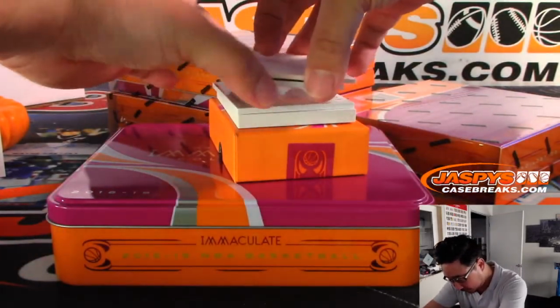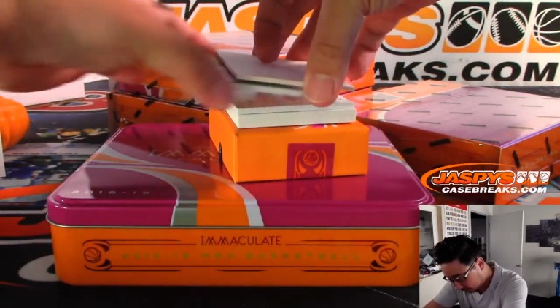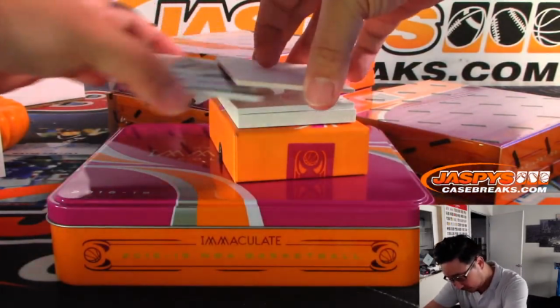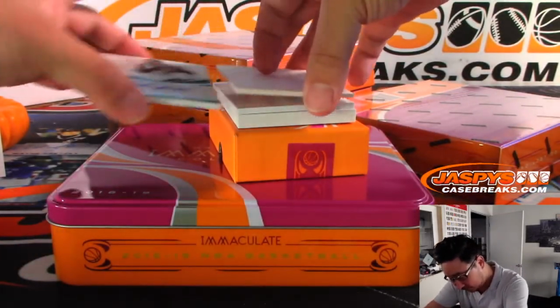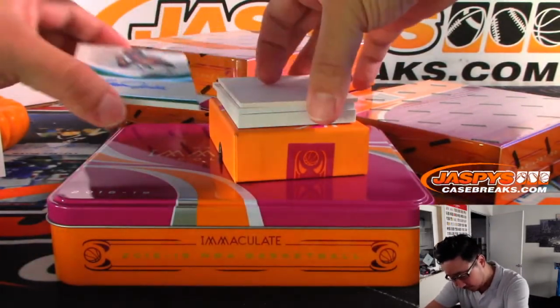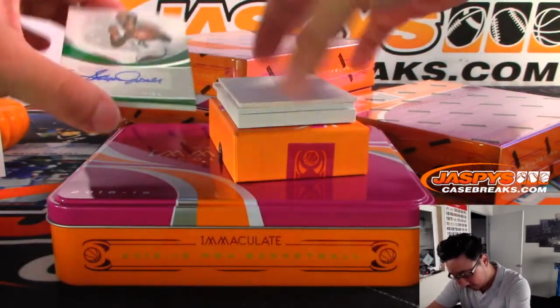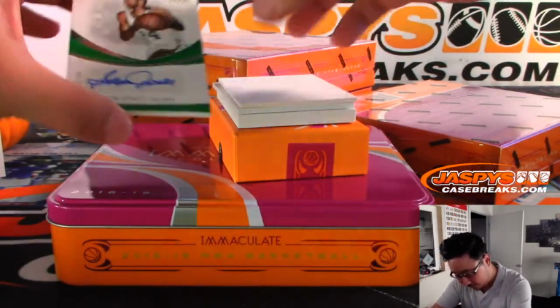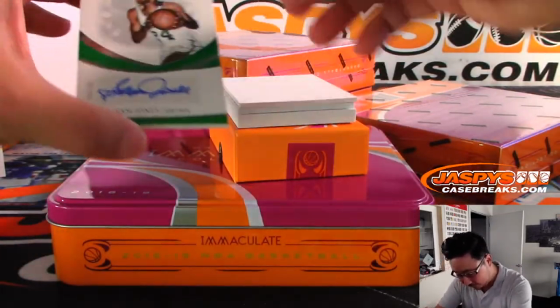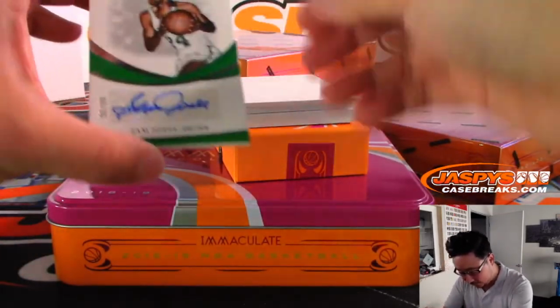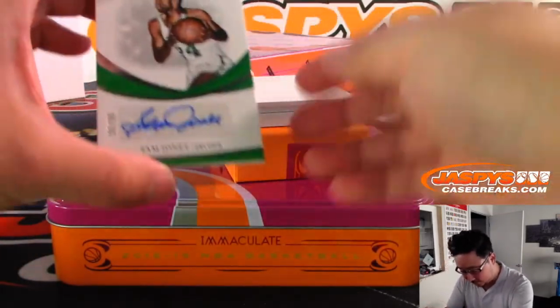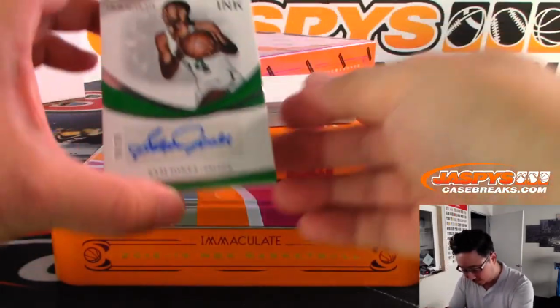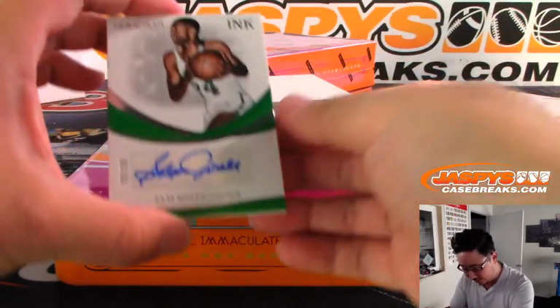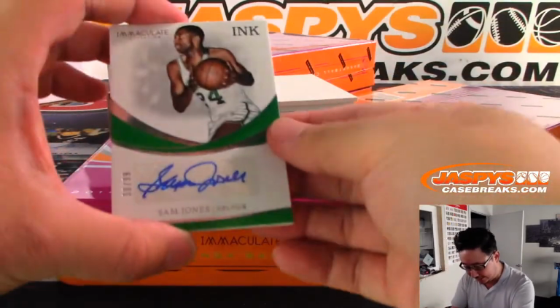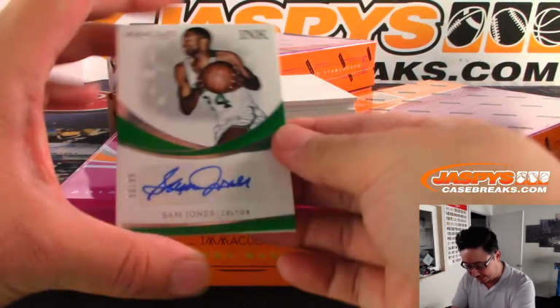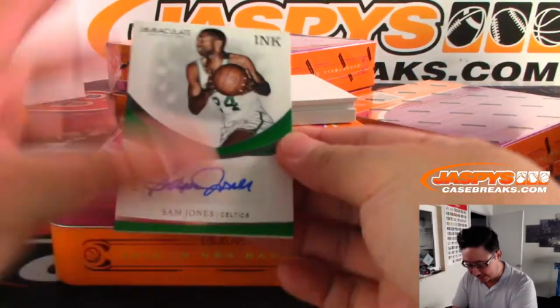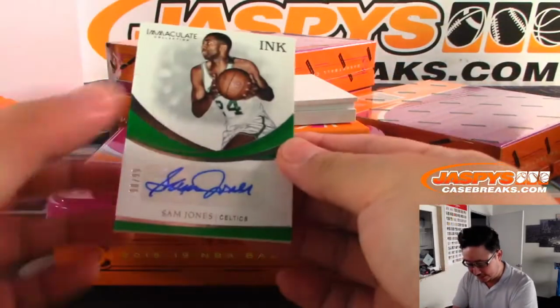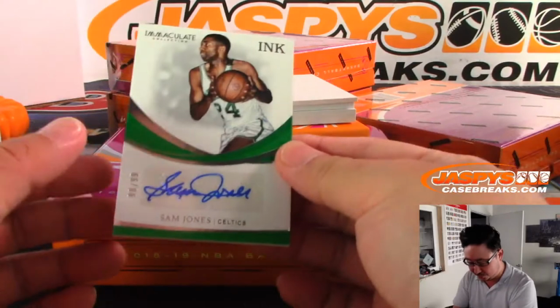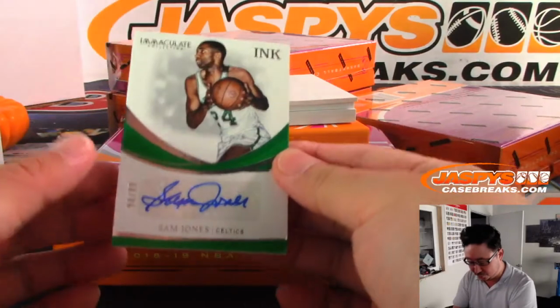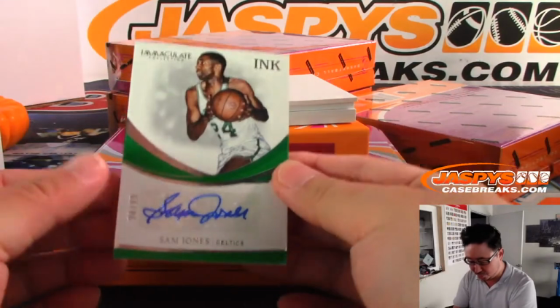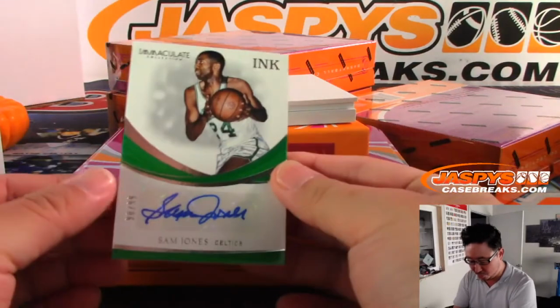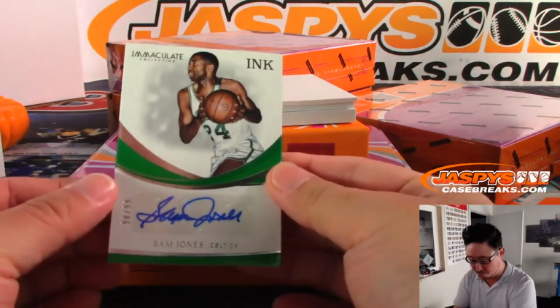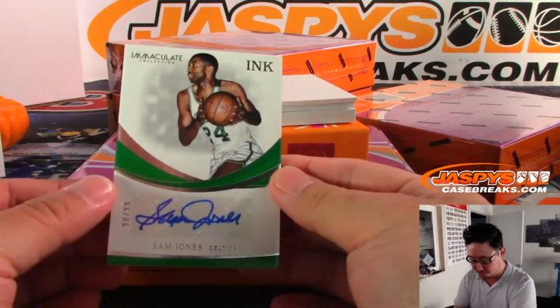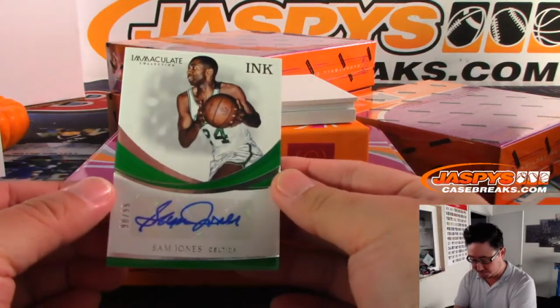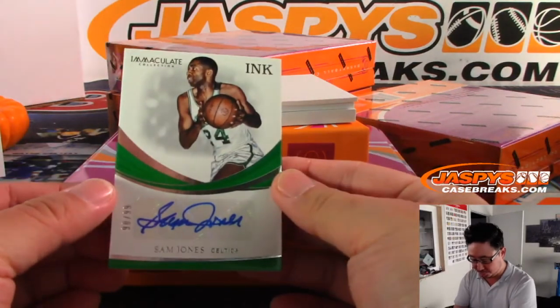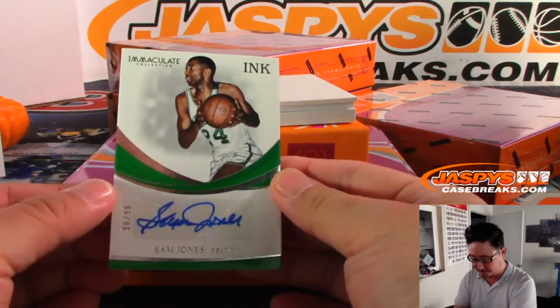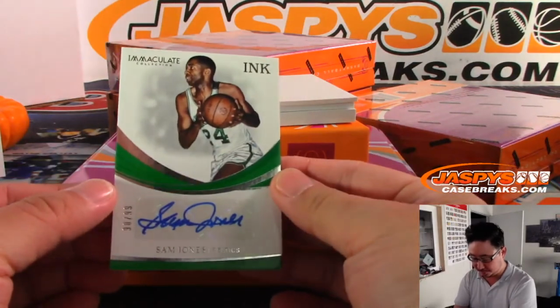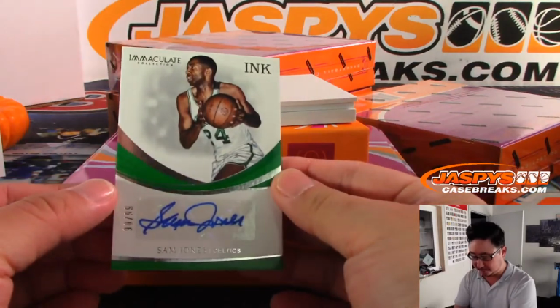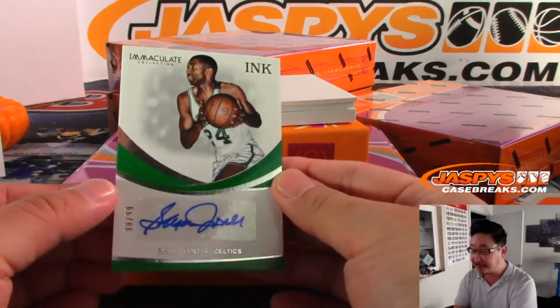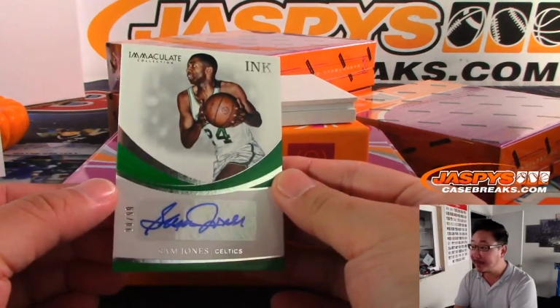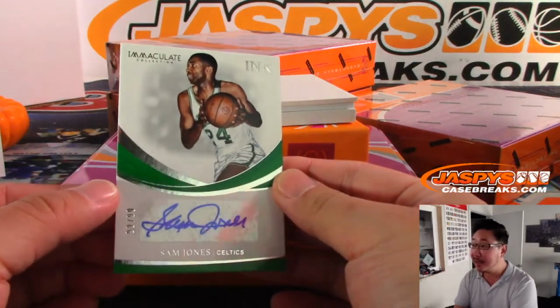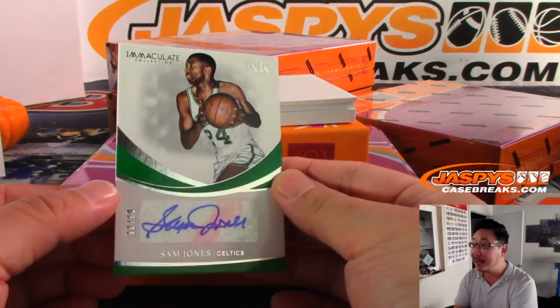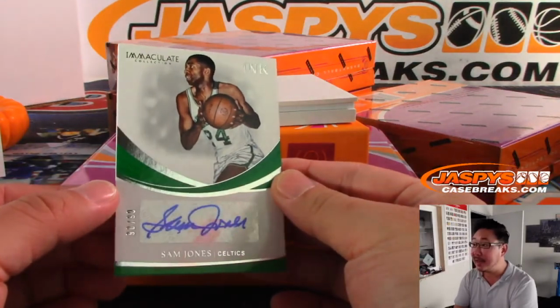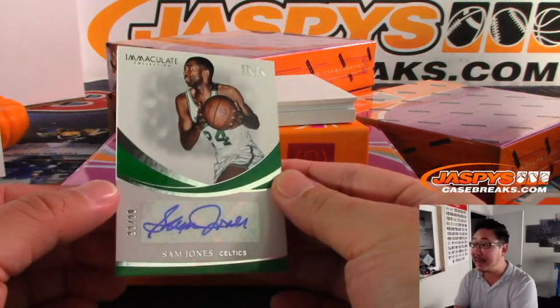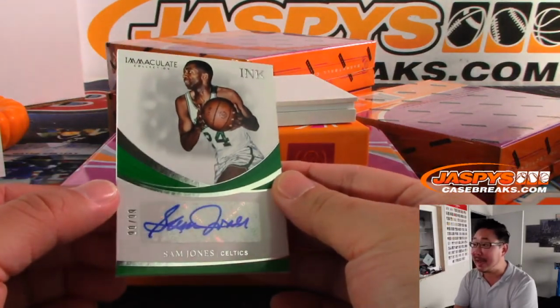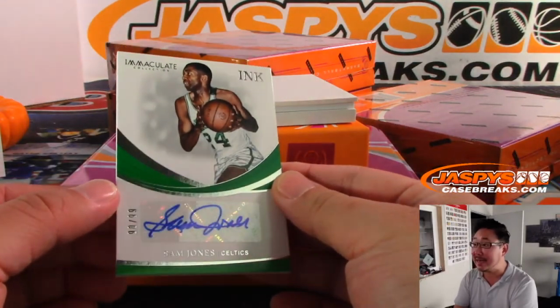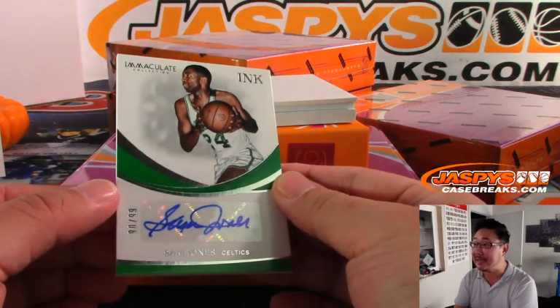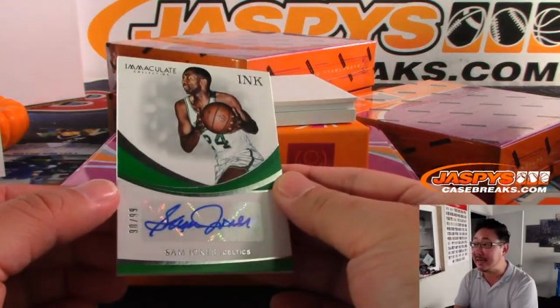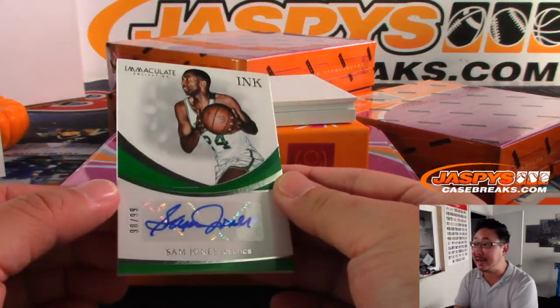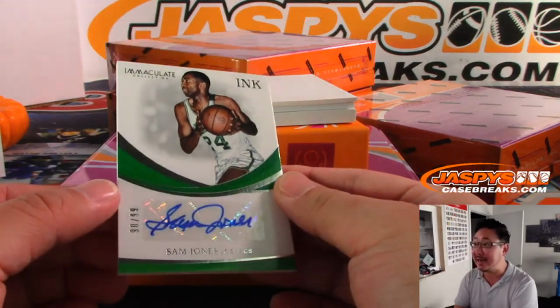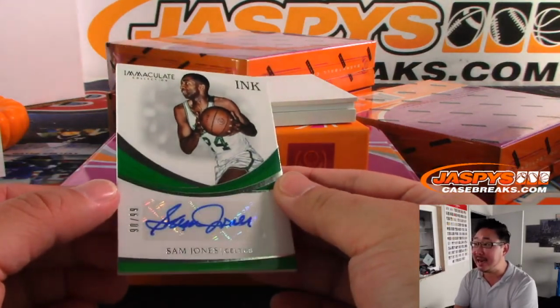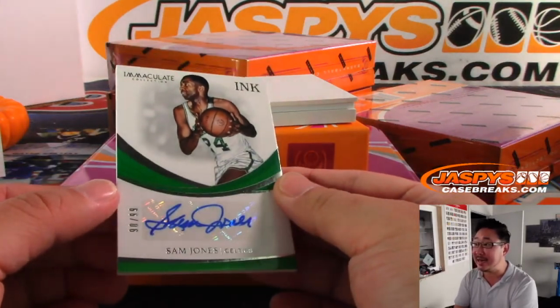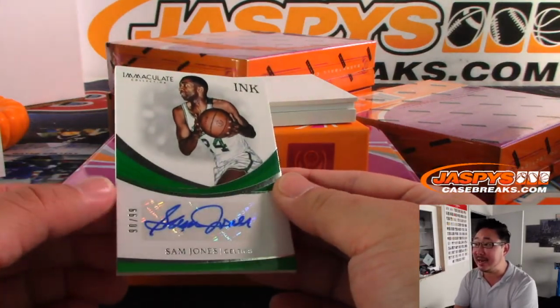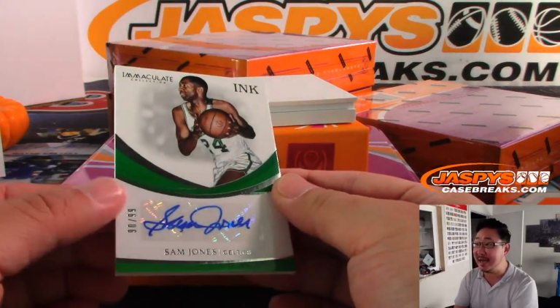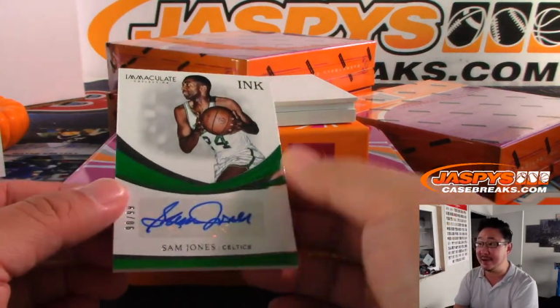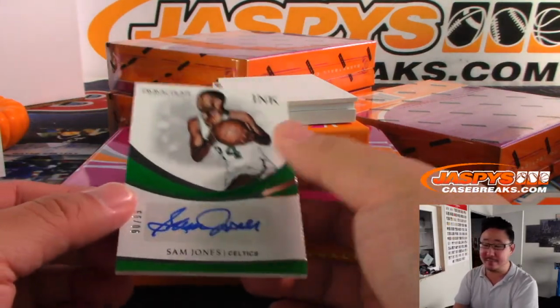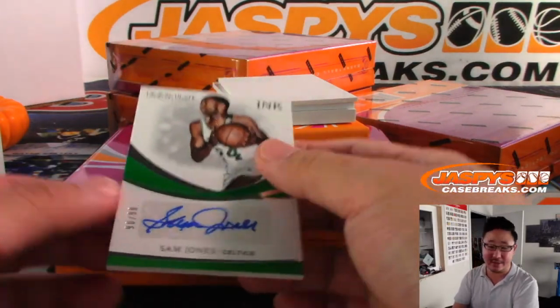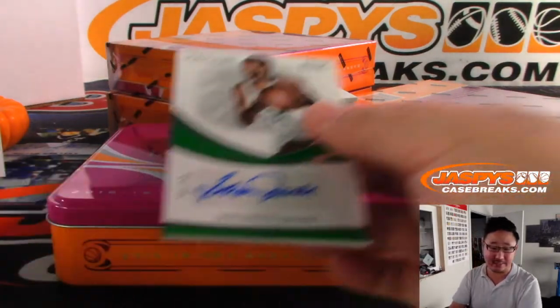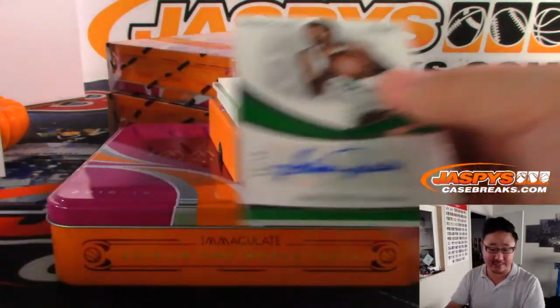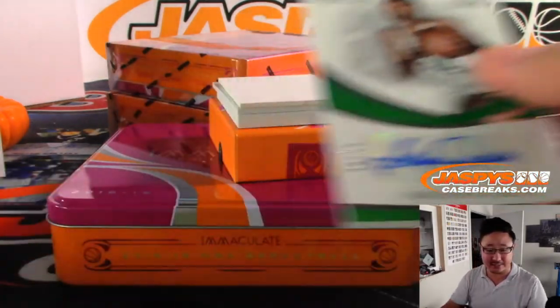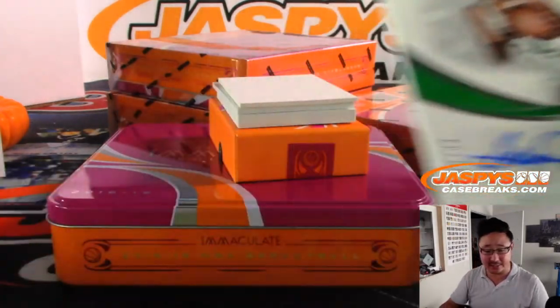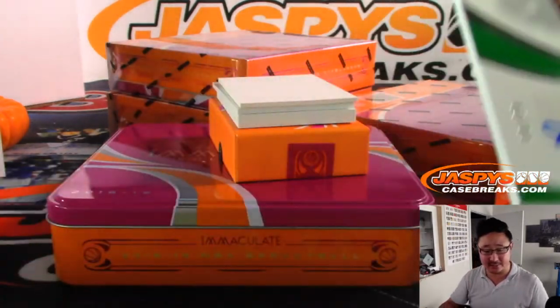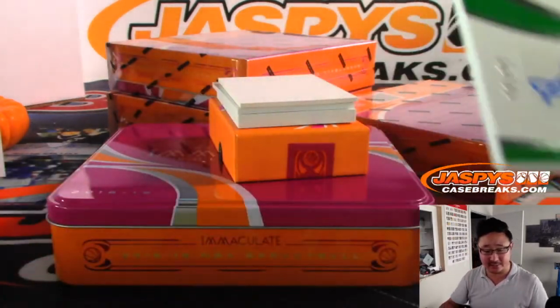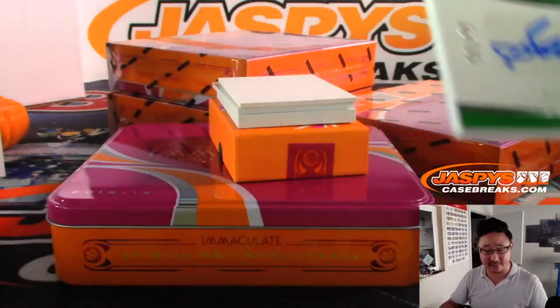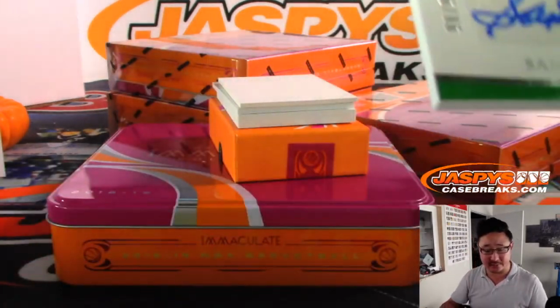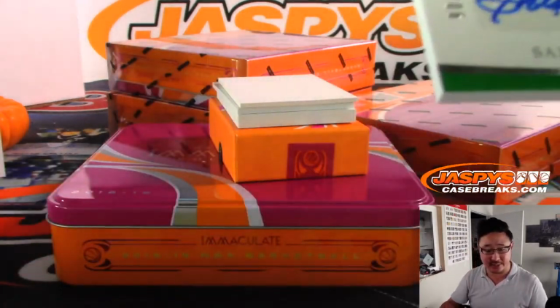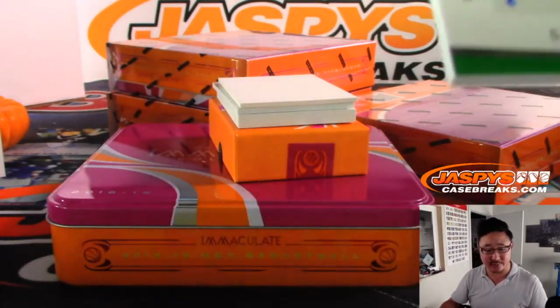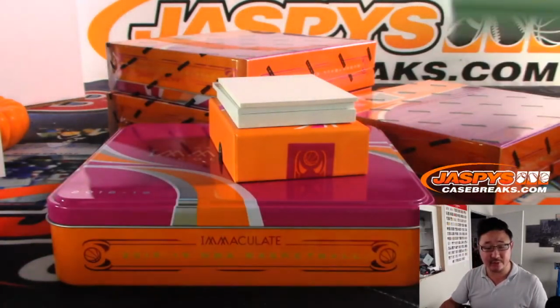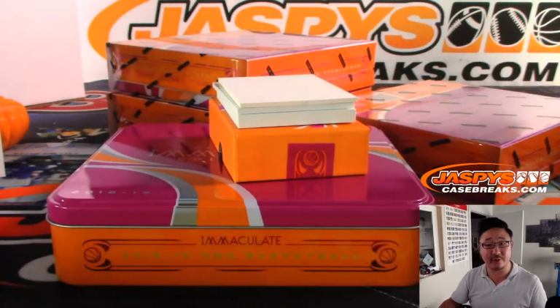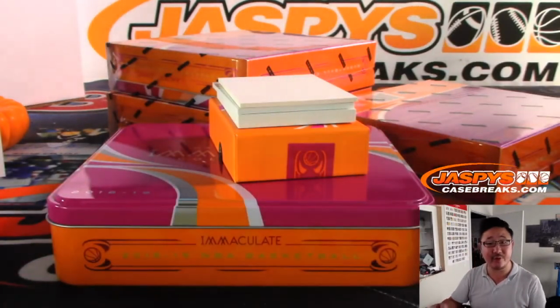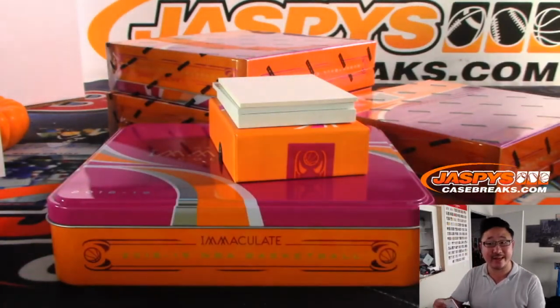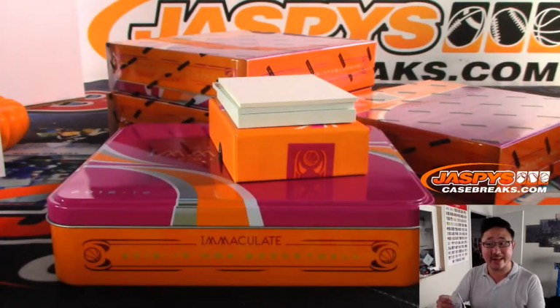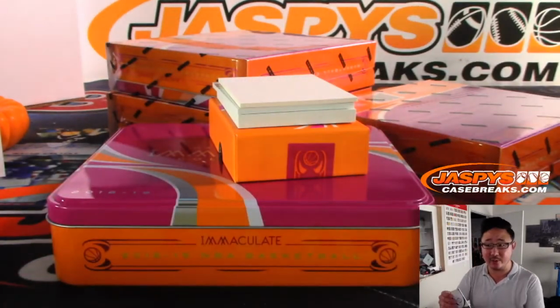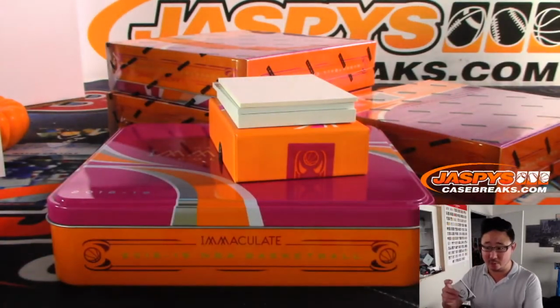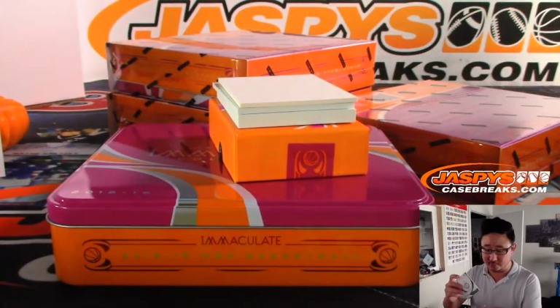We've got Sam Jones, 90 out of 99, Boston Celtics. Old Sam Jones going to Ken Goldberg.